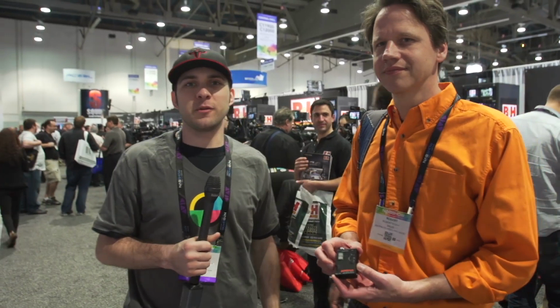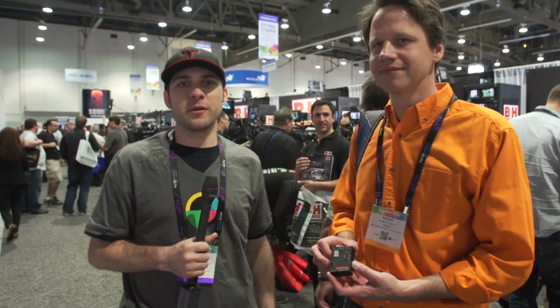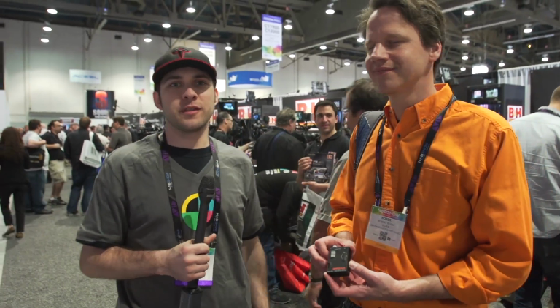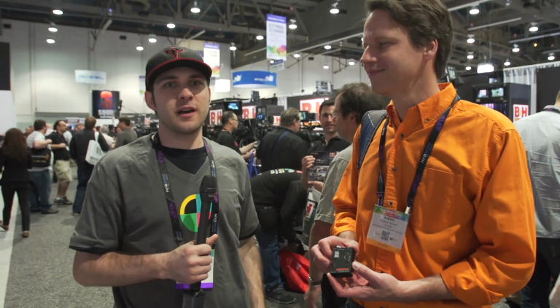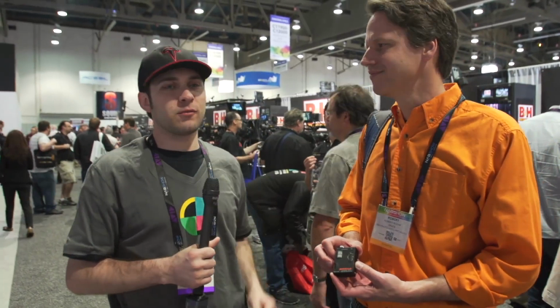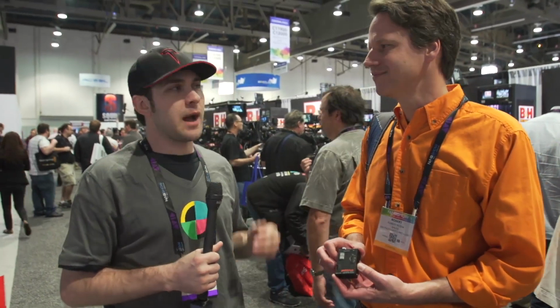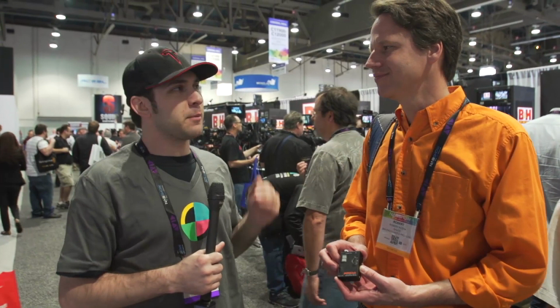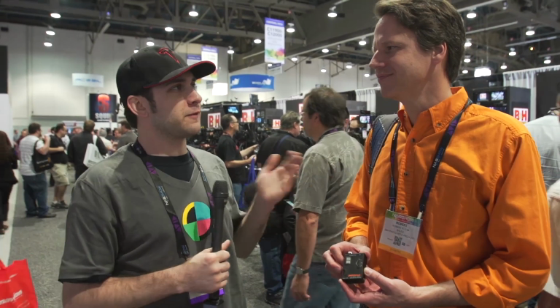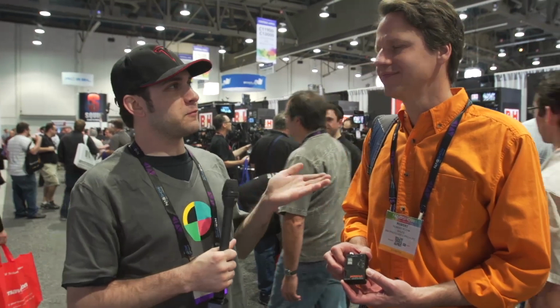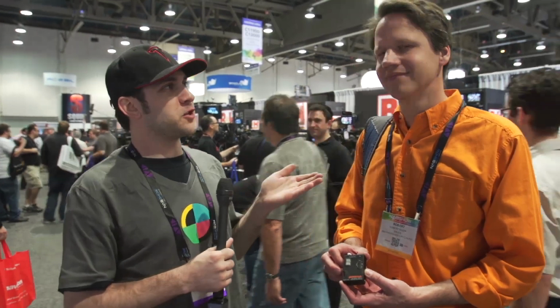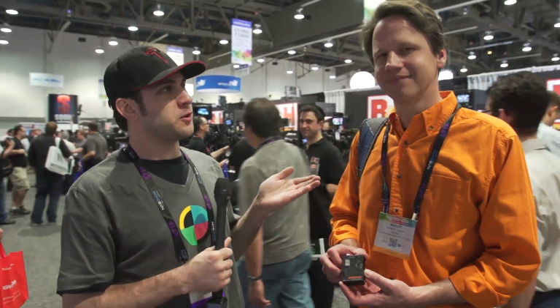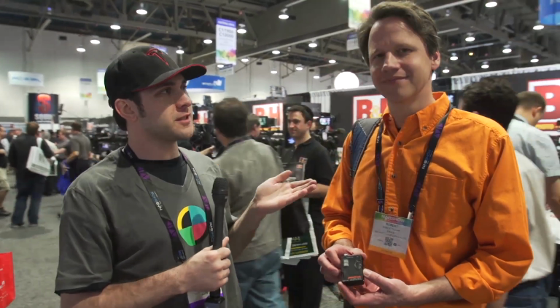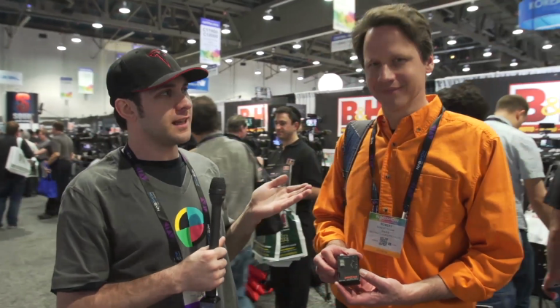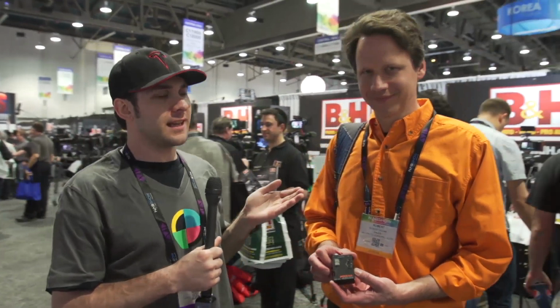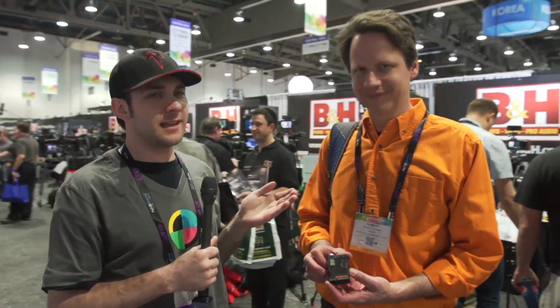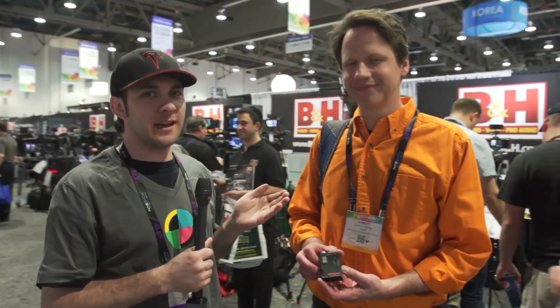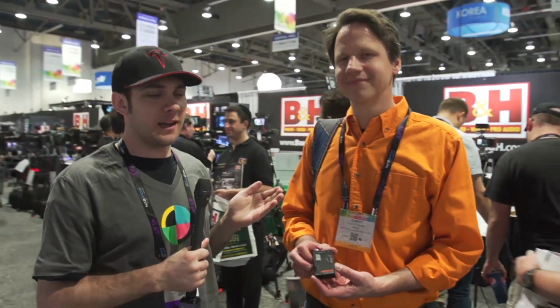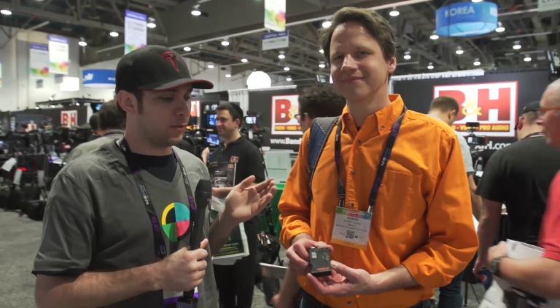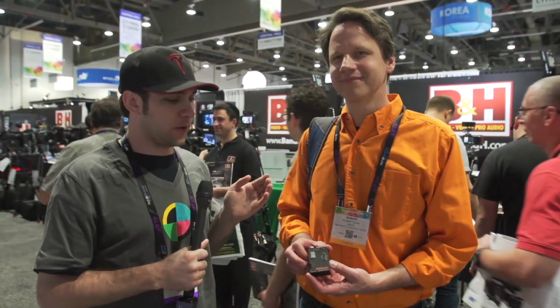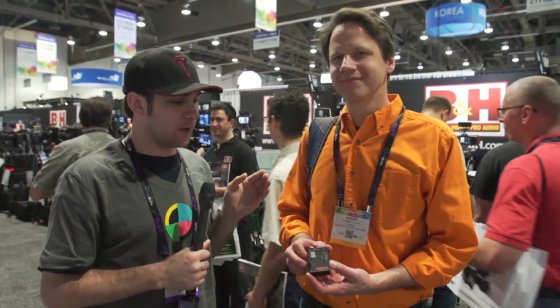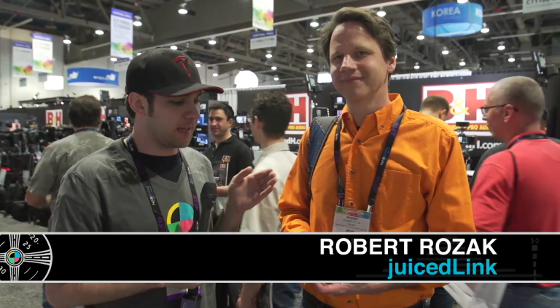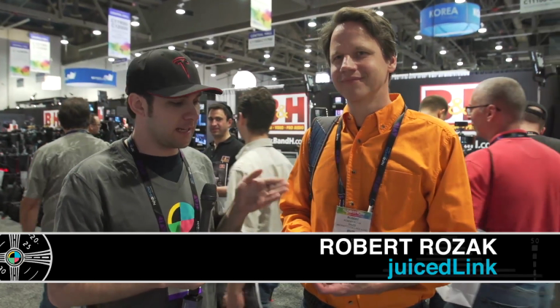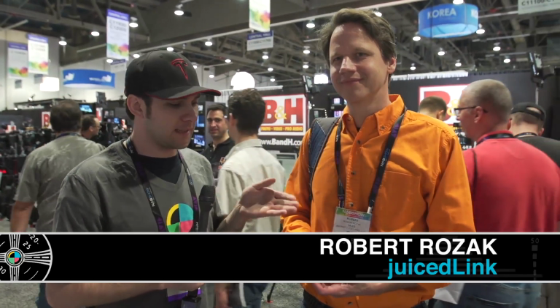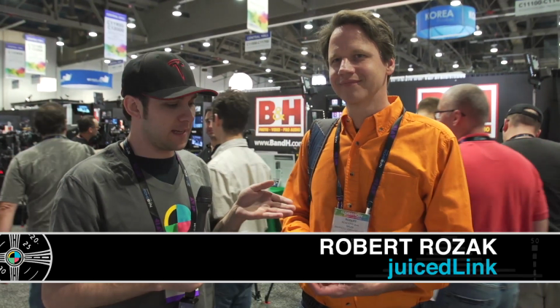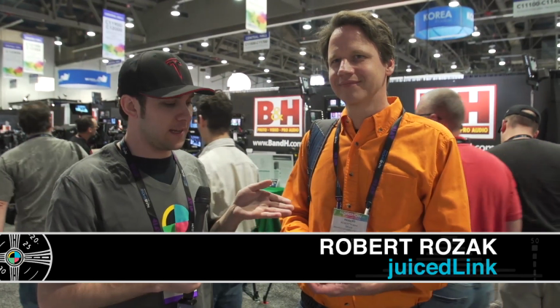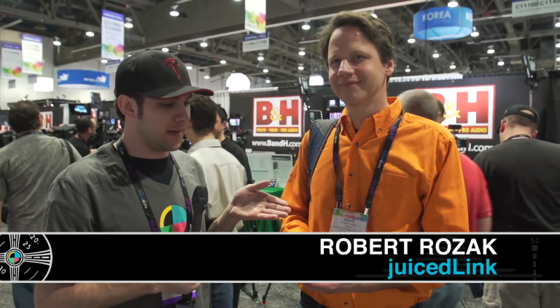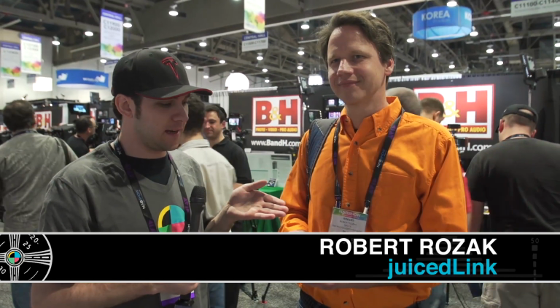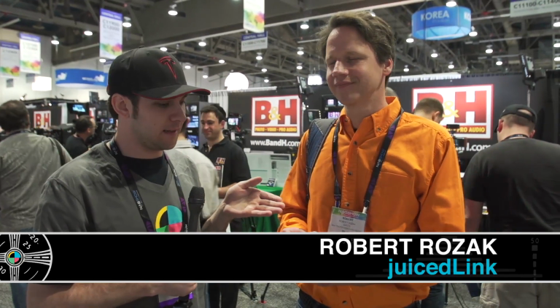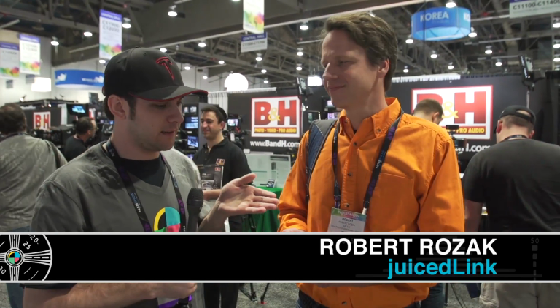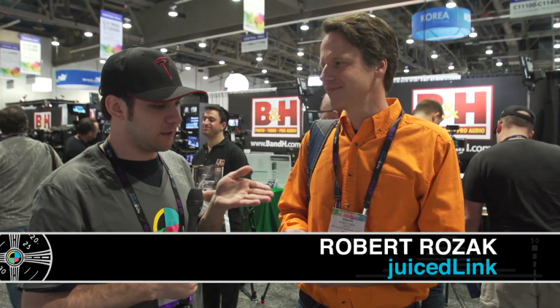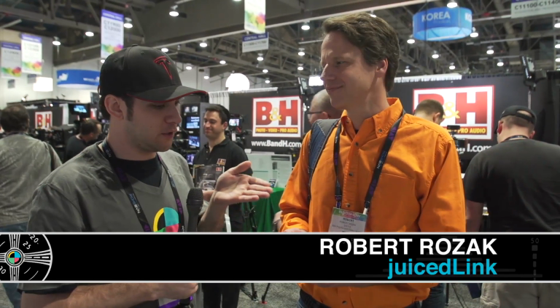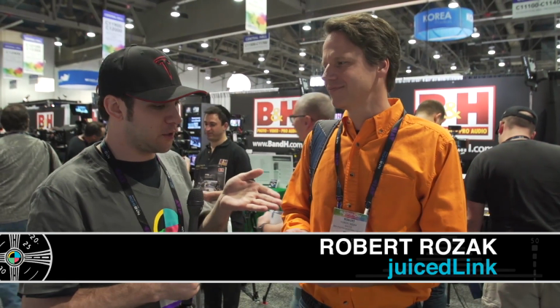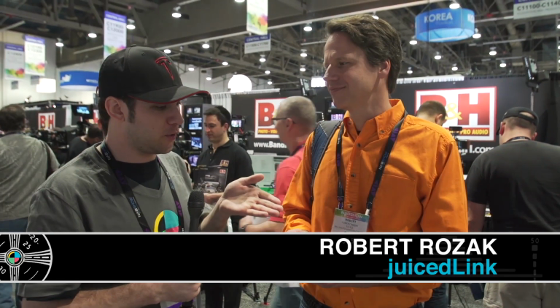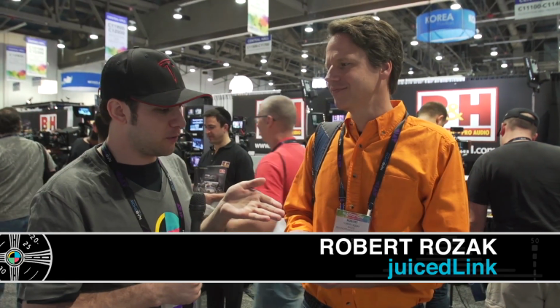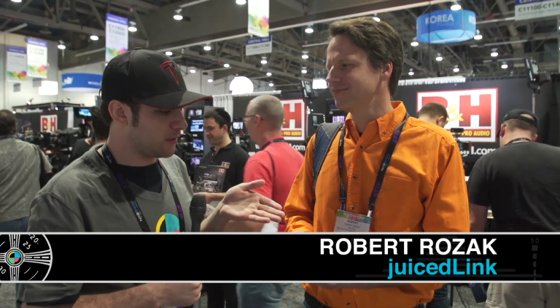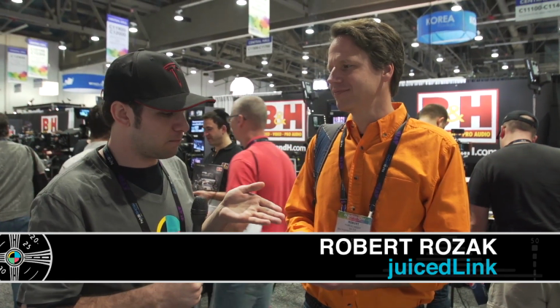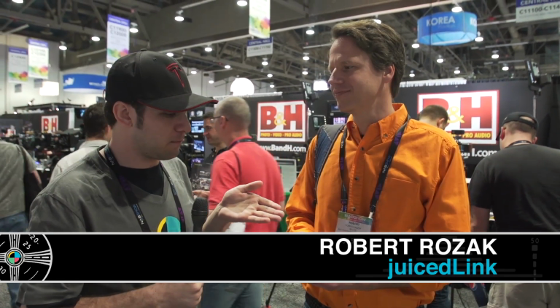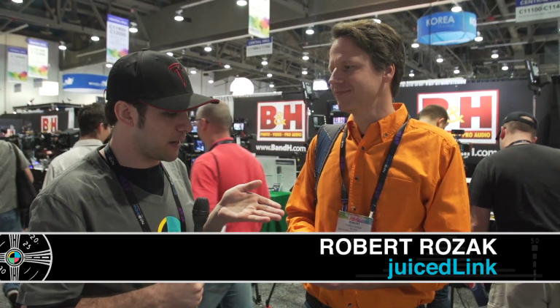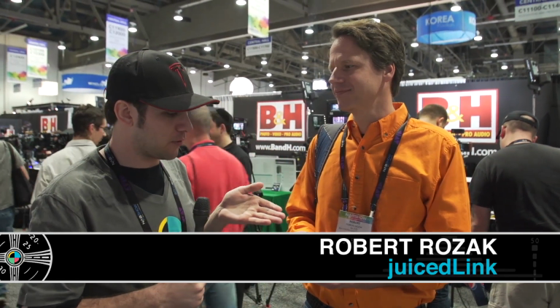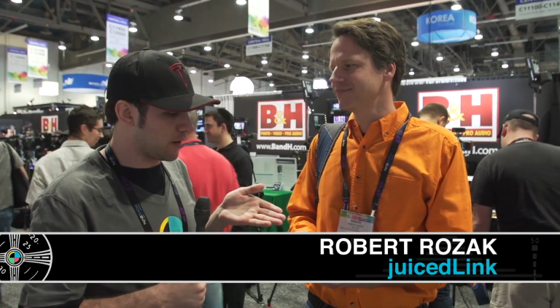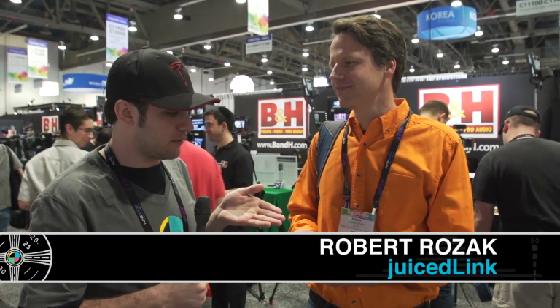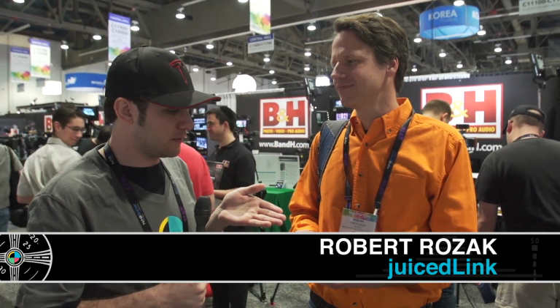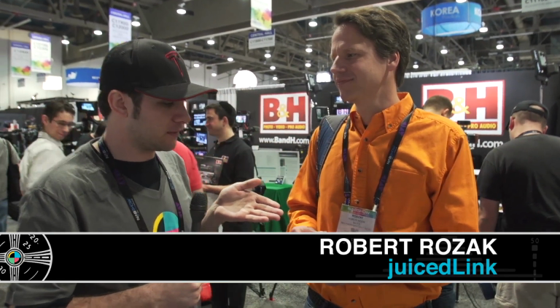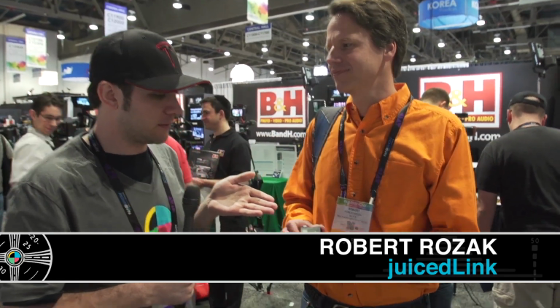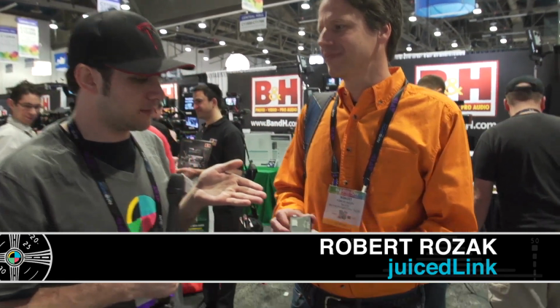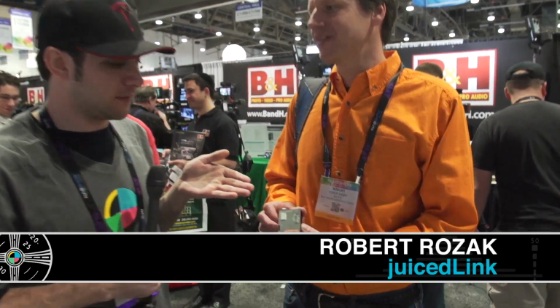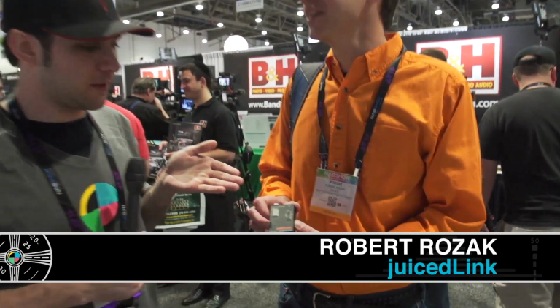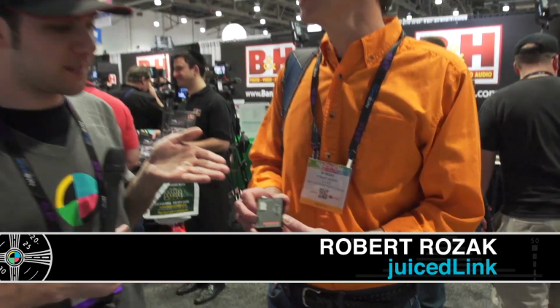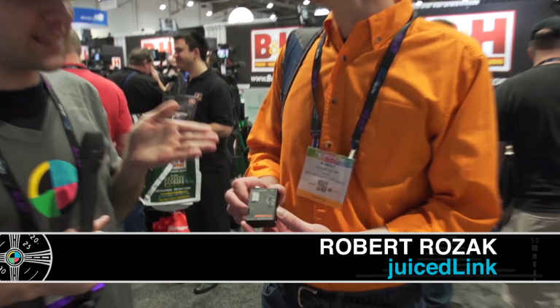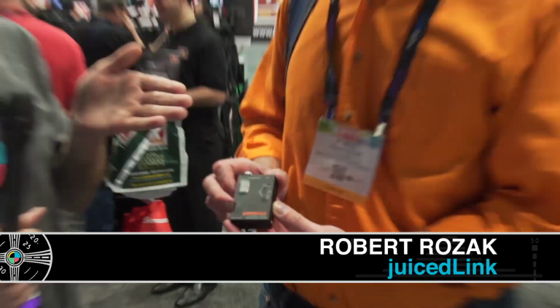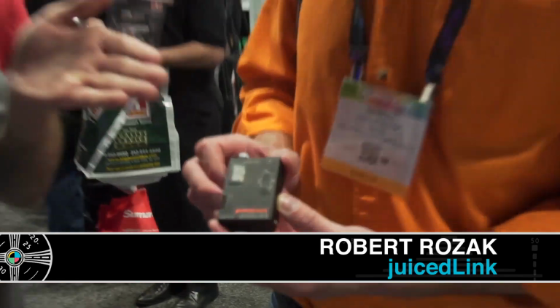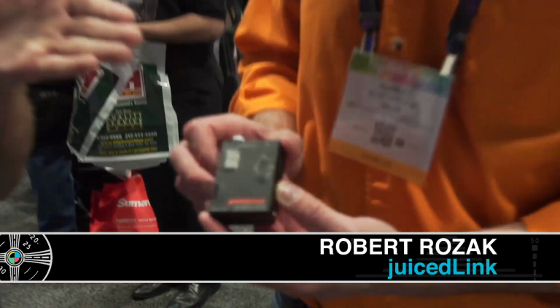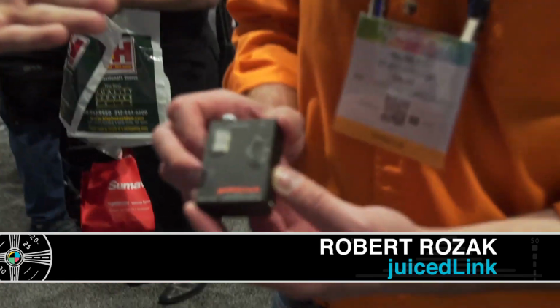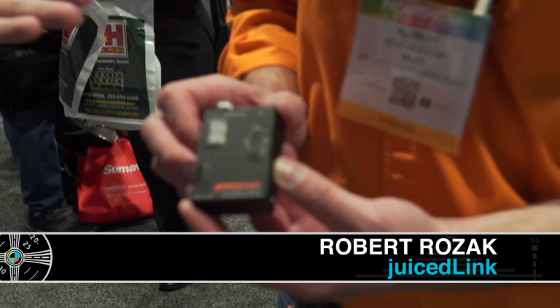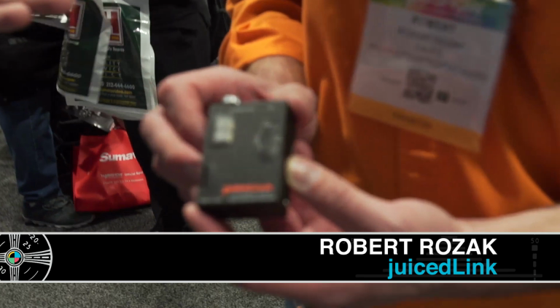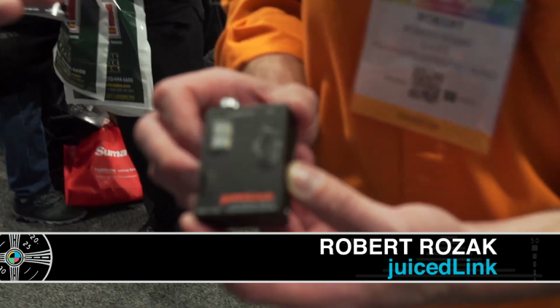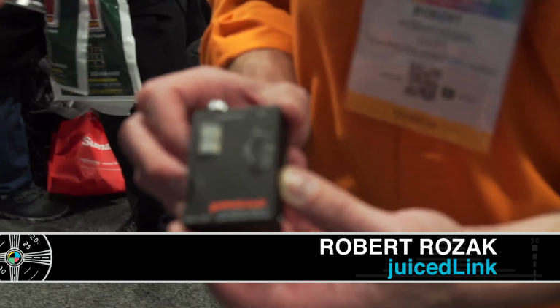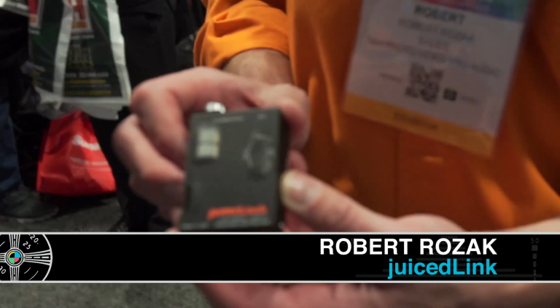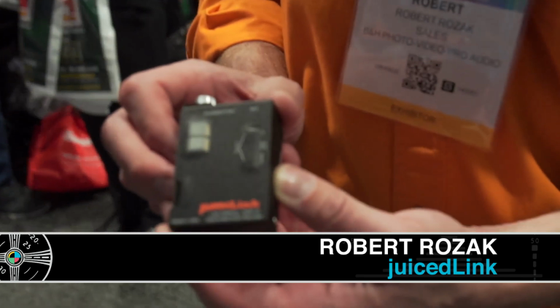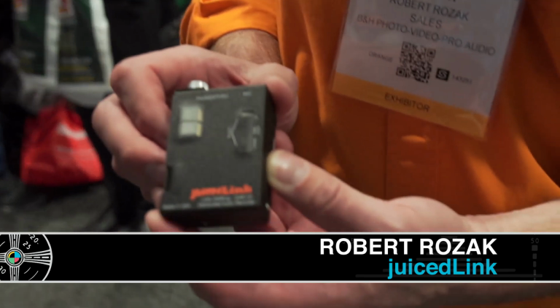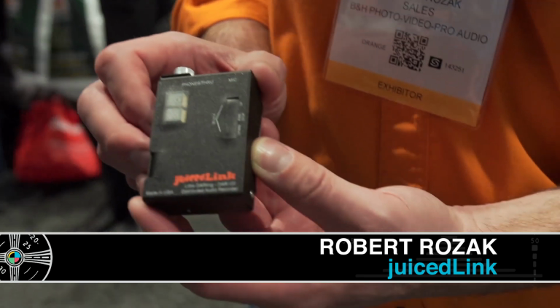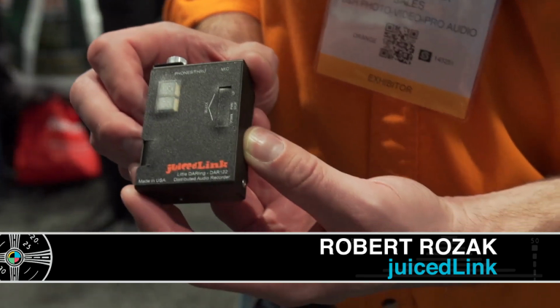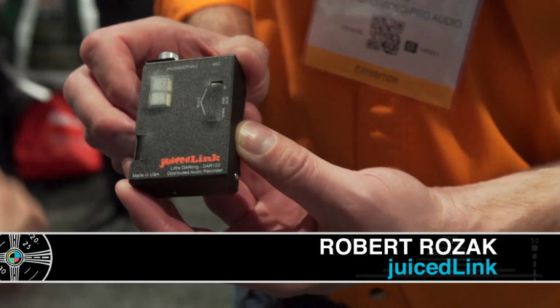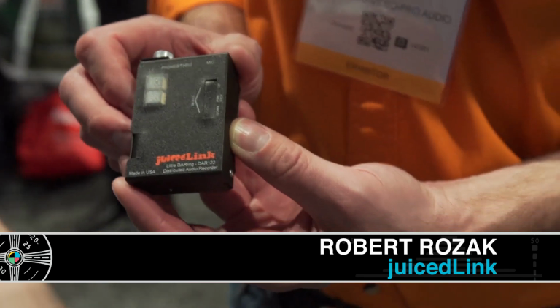Hey, it's Joe. I'm here with Robert from Juicelink, and we're looking at the new Micro. This is the Little Darling — it's the Little Darling, exactly.